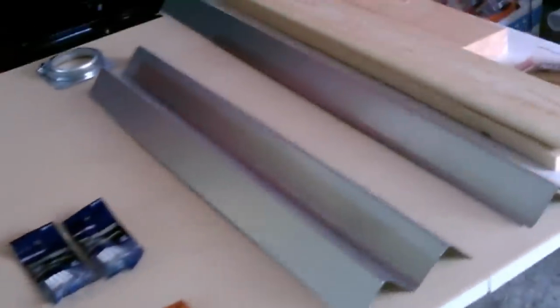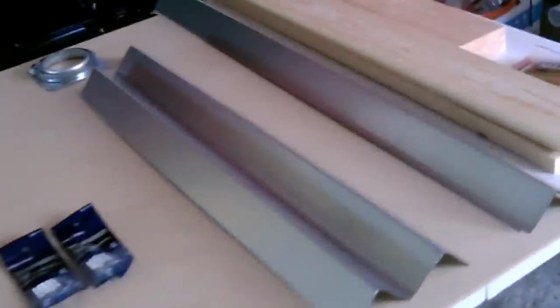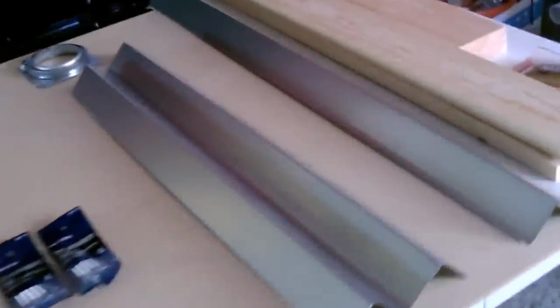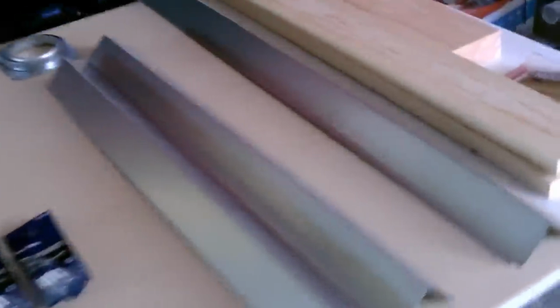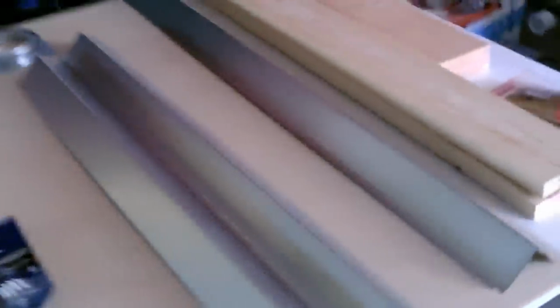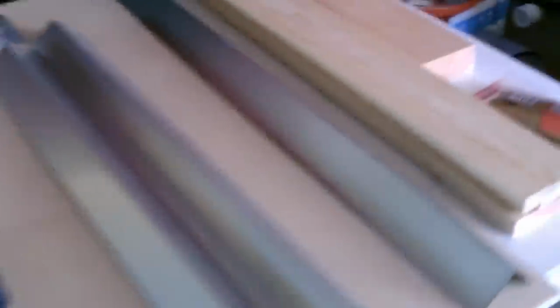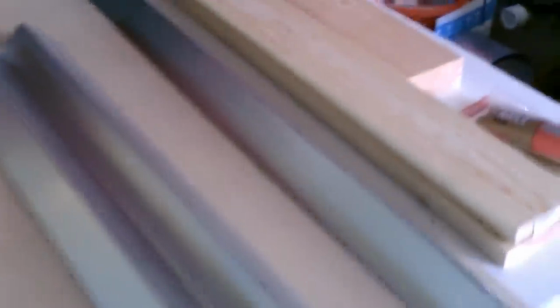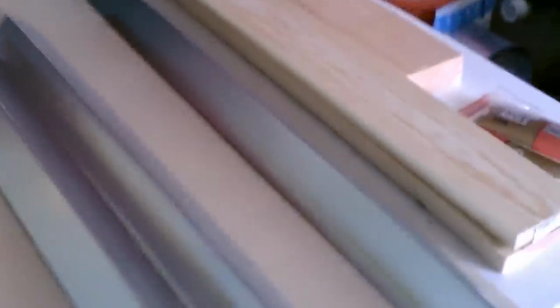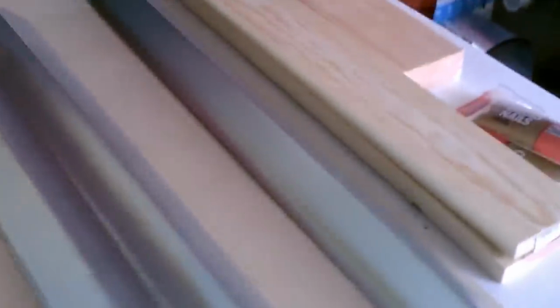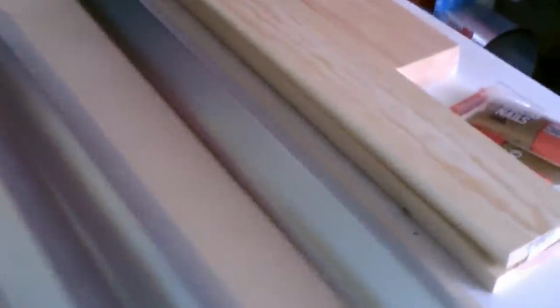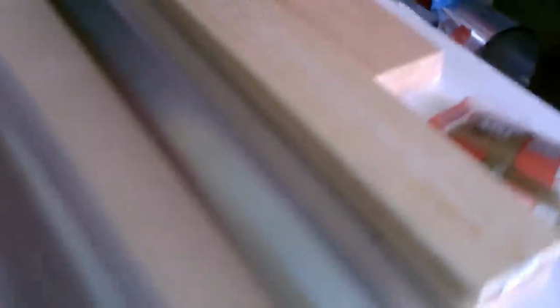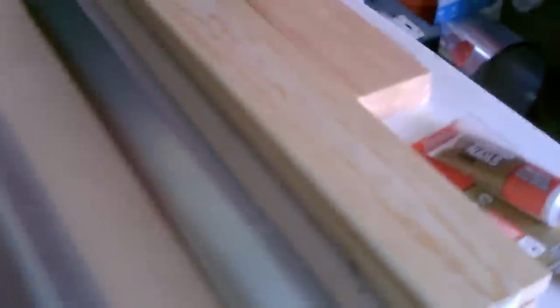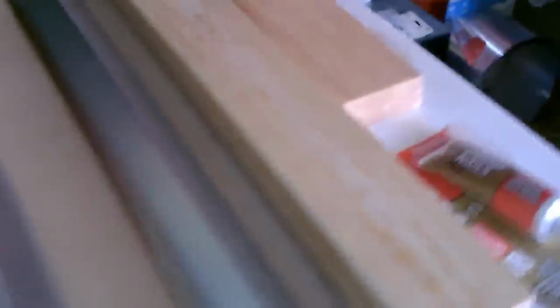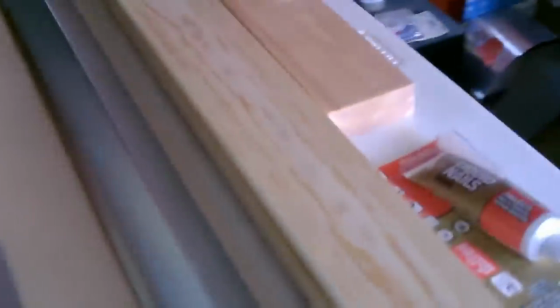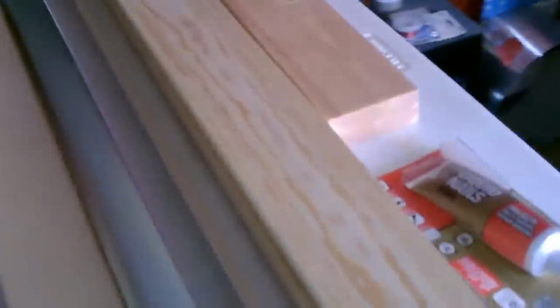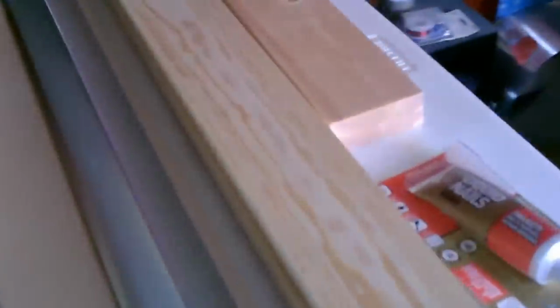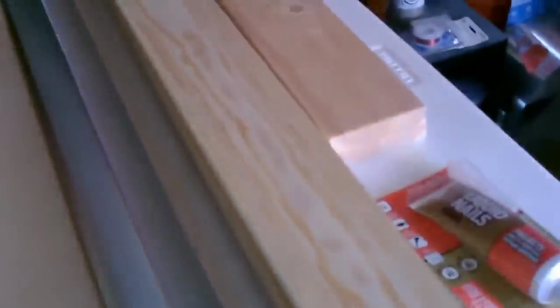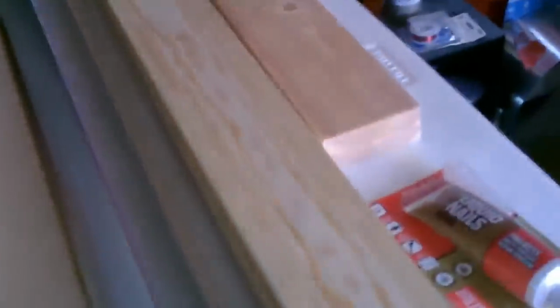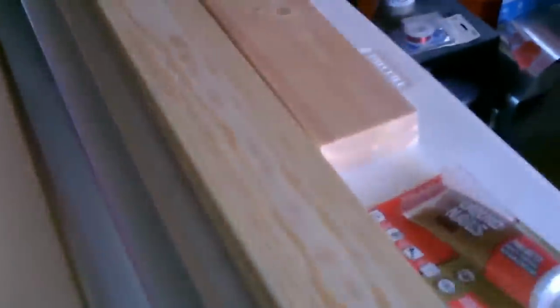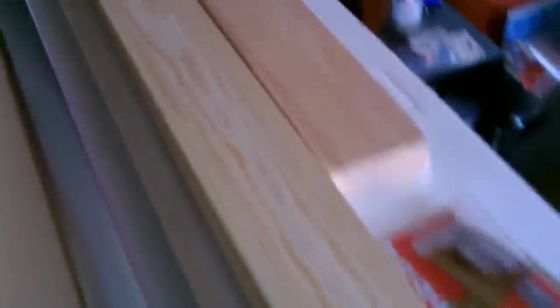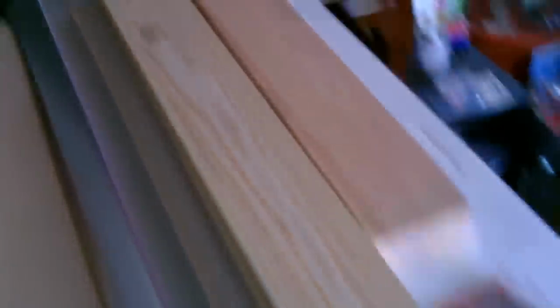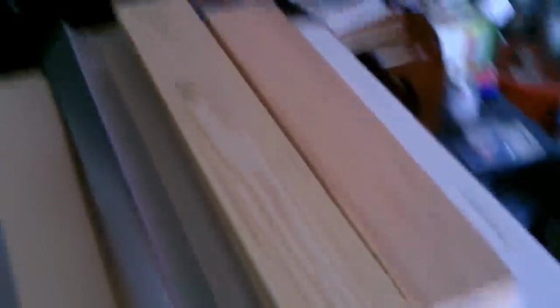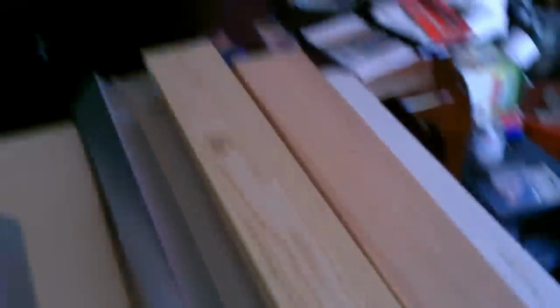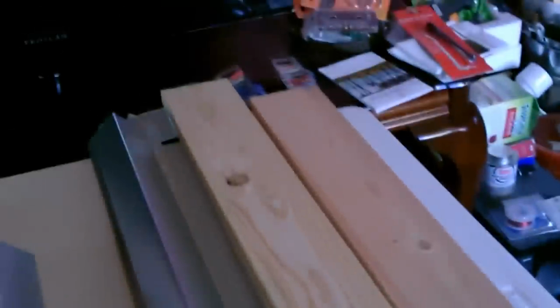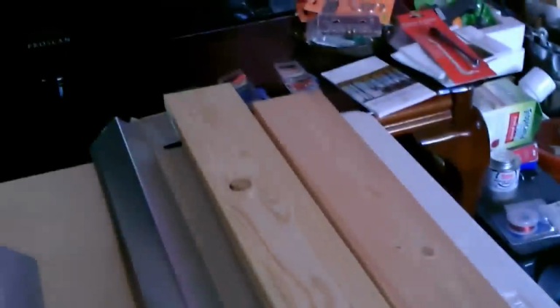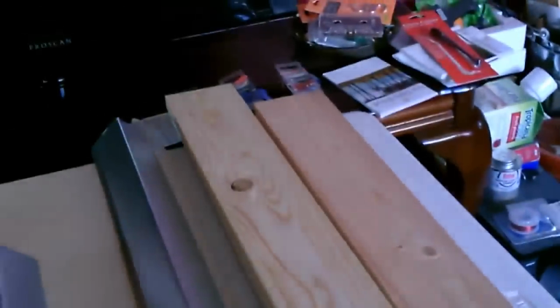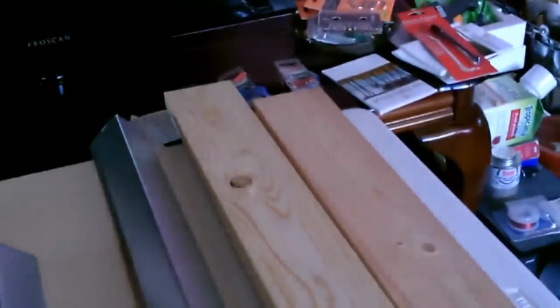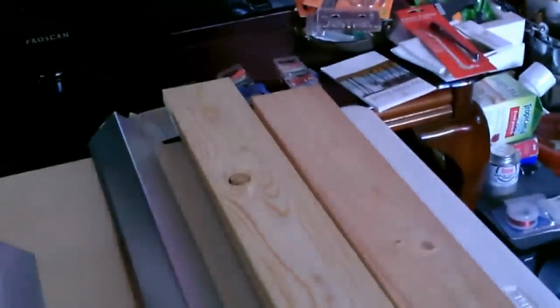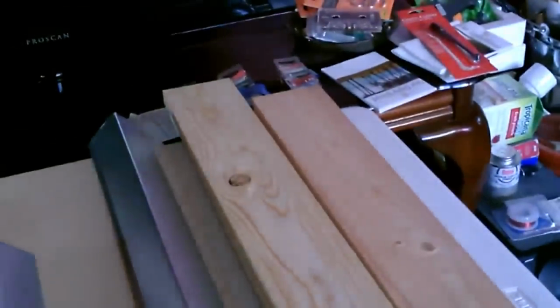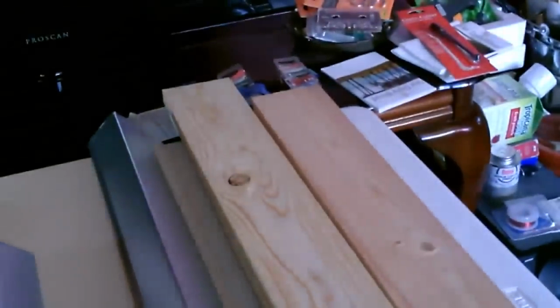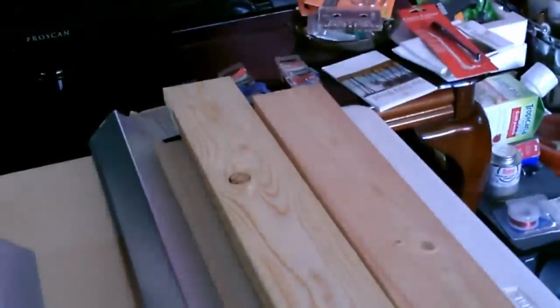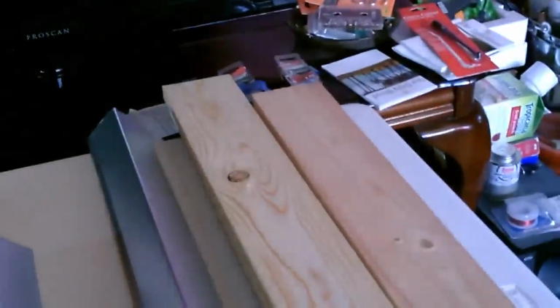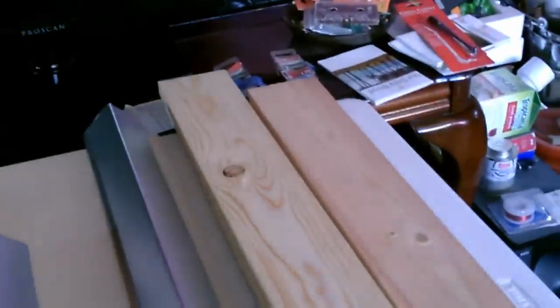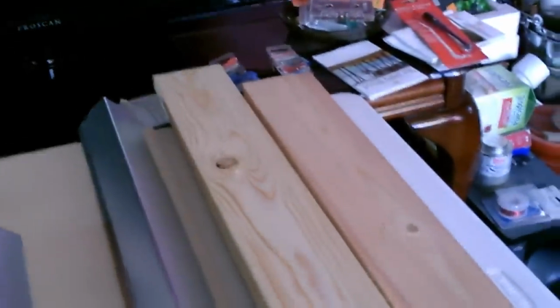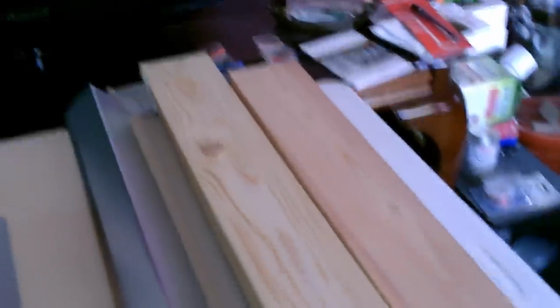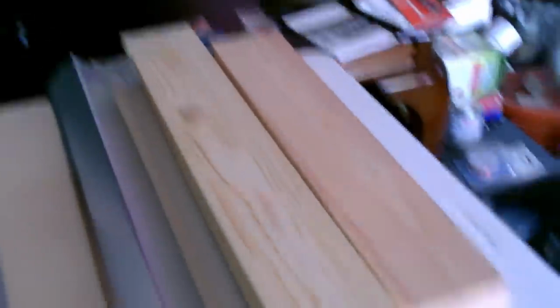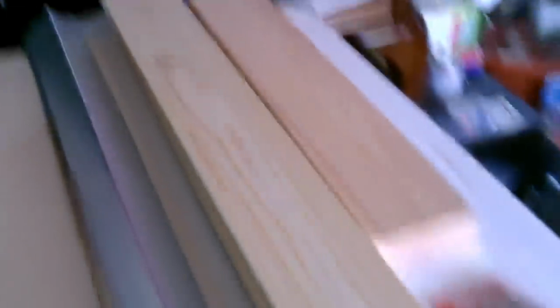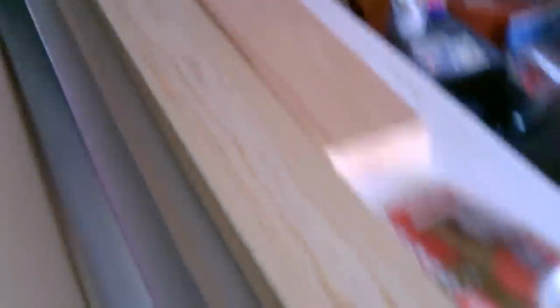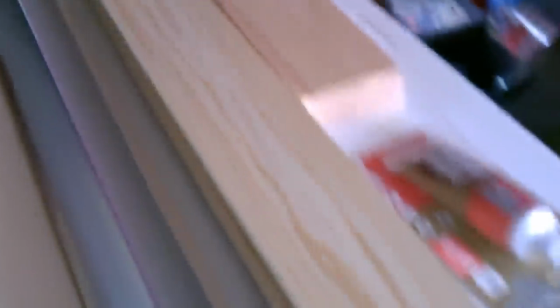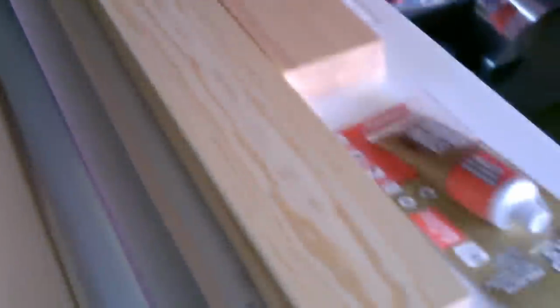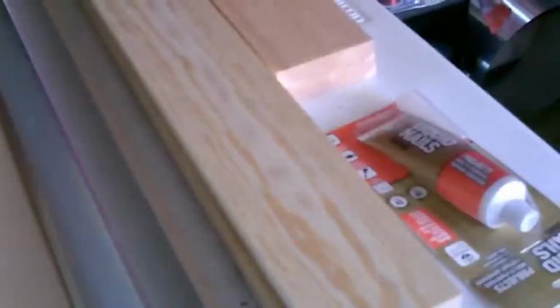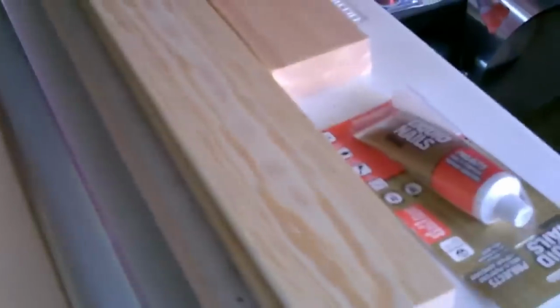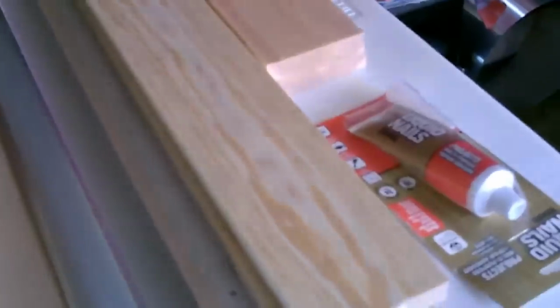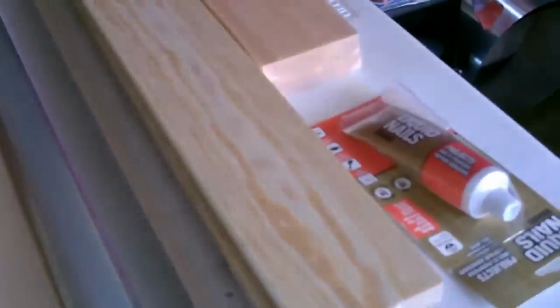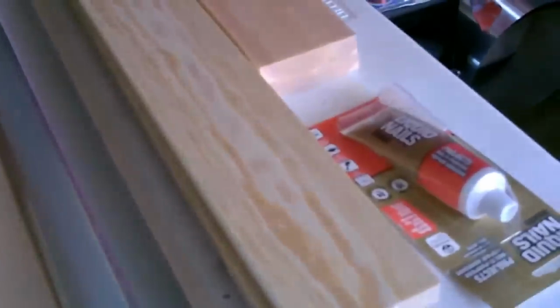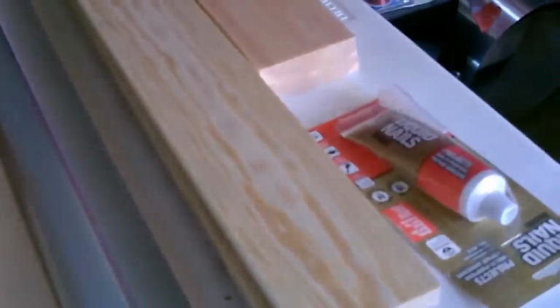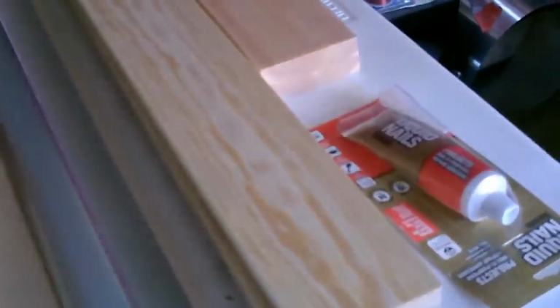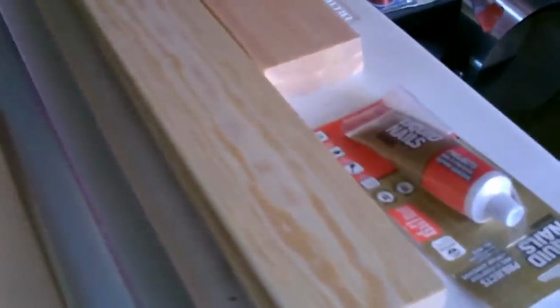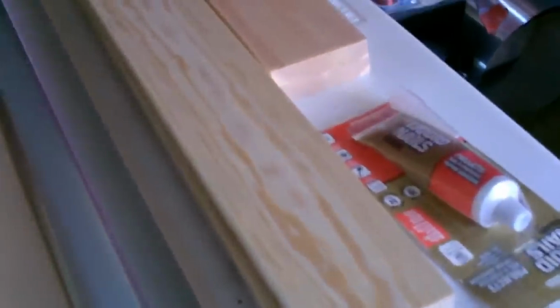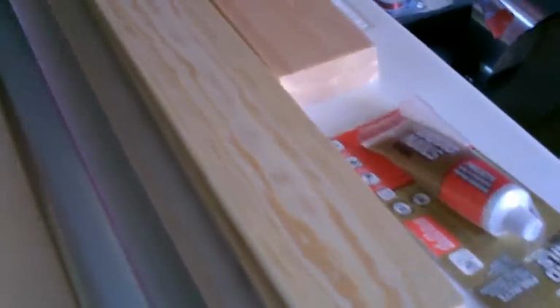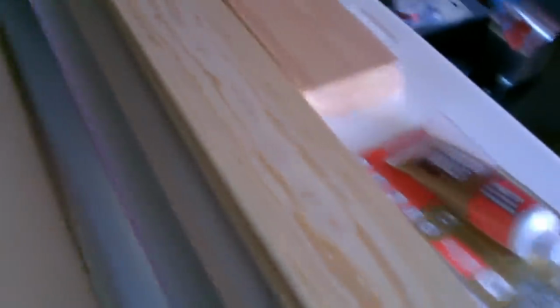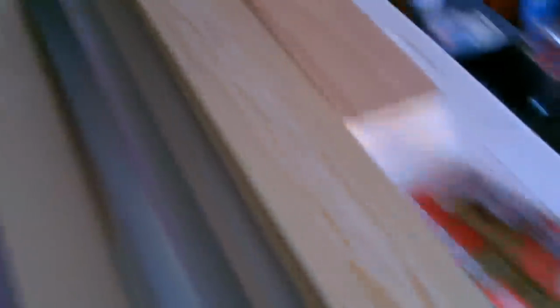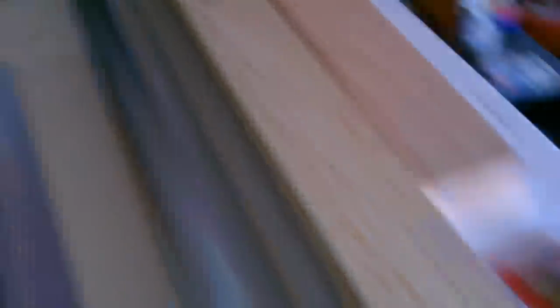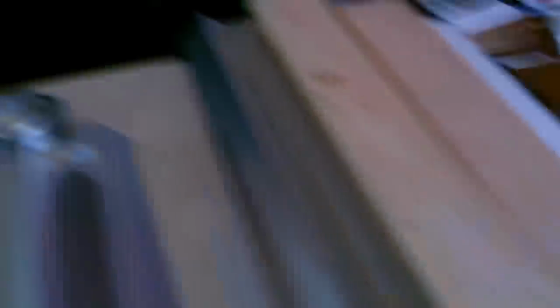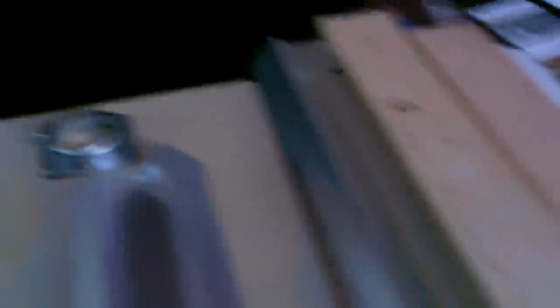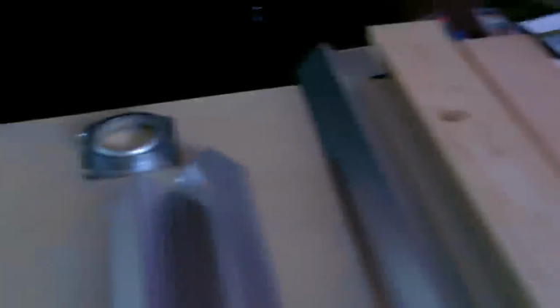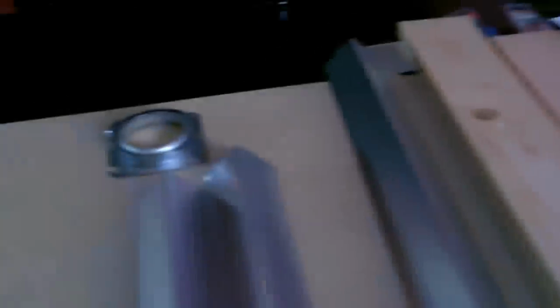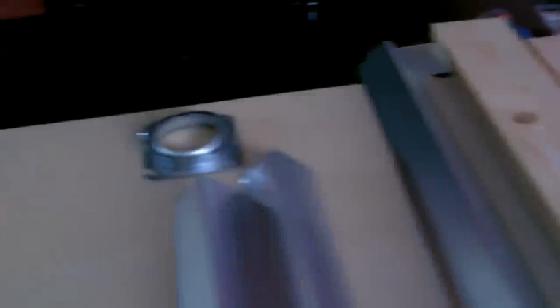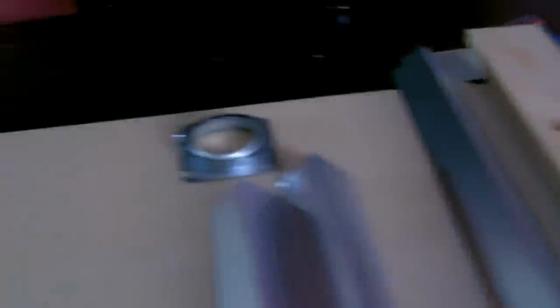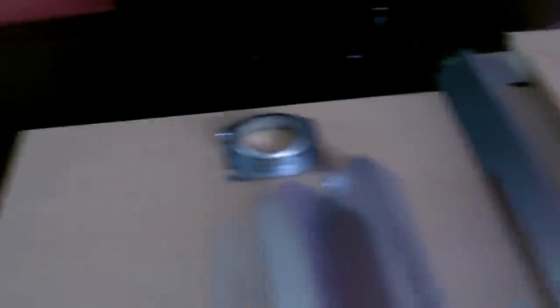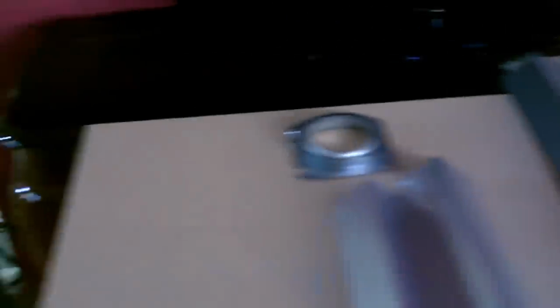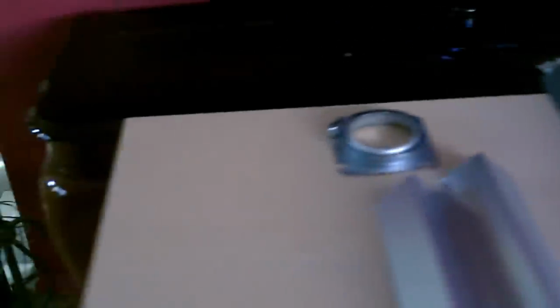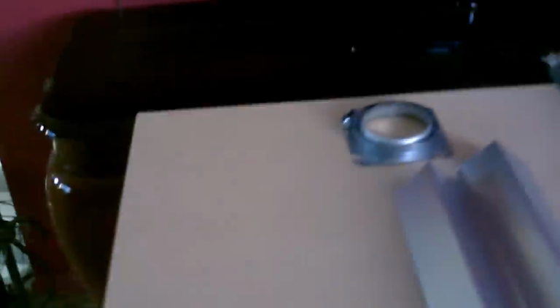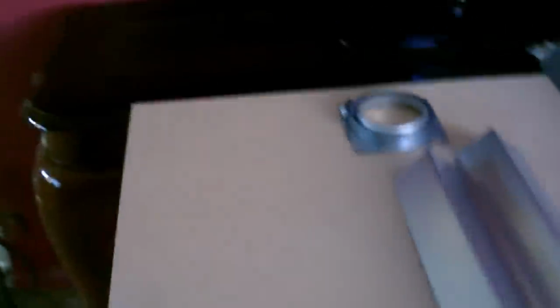All right, so what I'm going to do first is make the frame. We'll connect the four pieces together to make the rectangular frame.